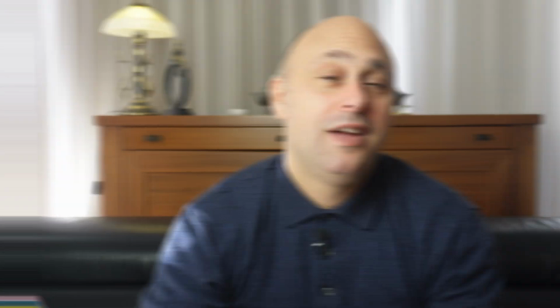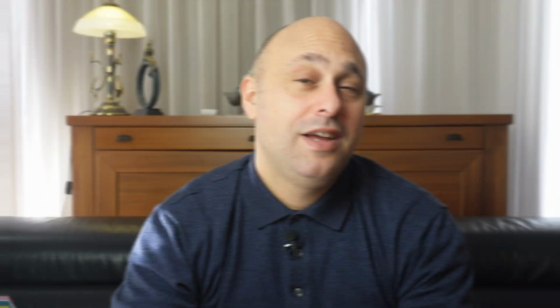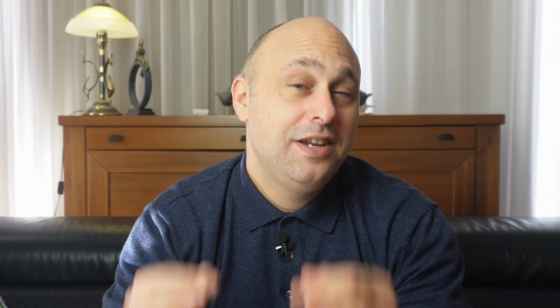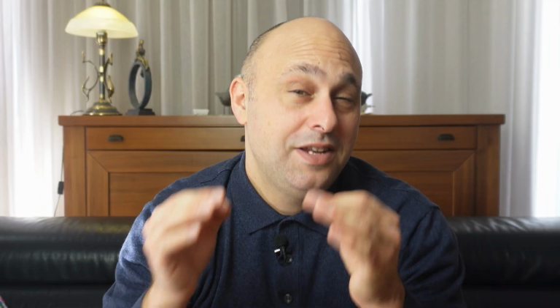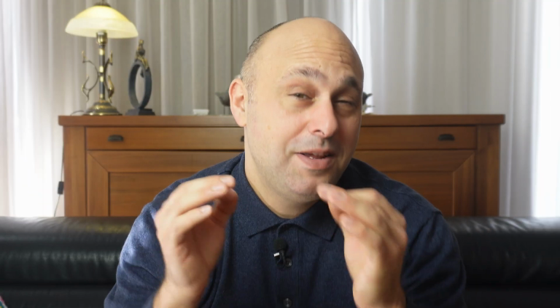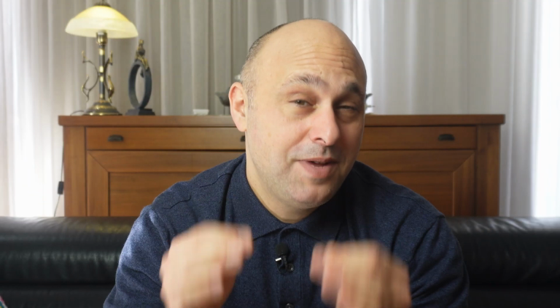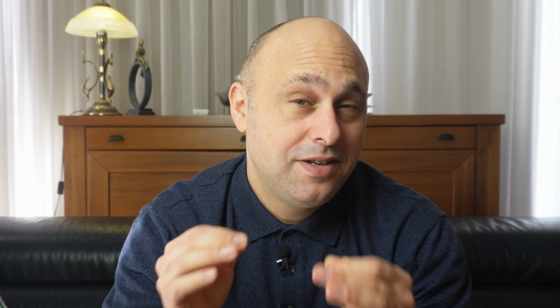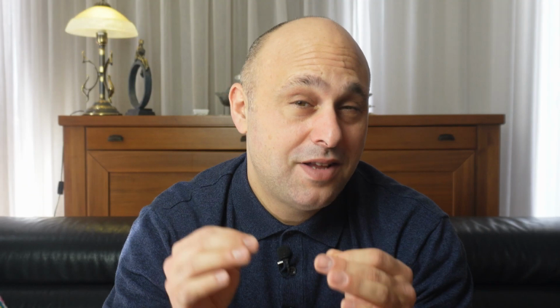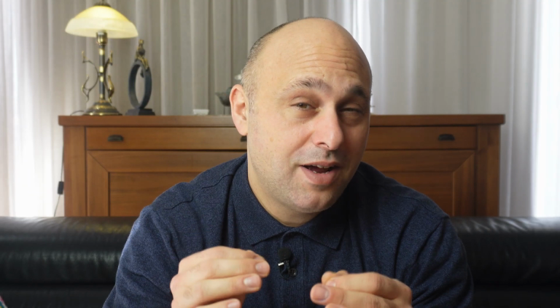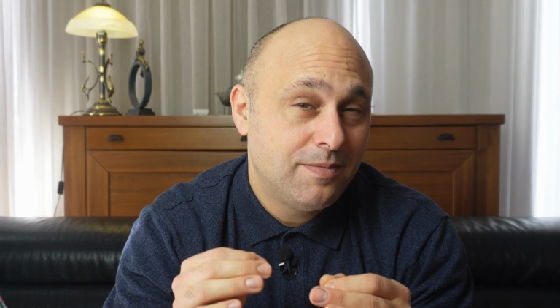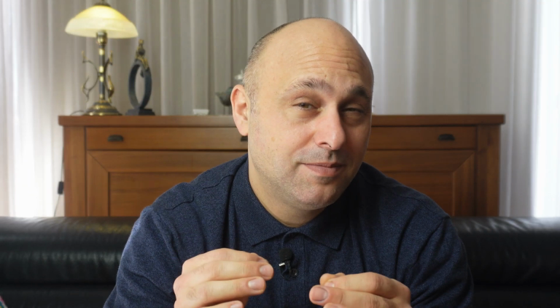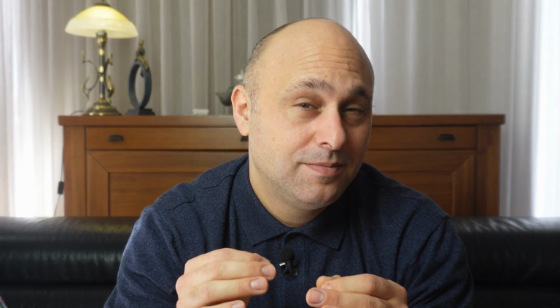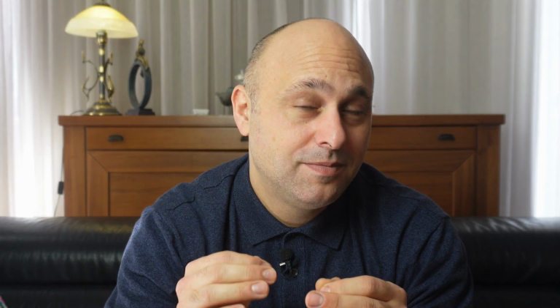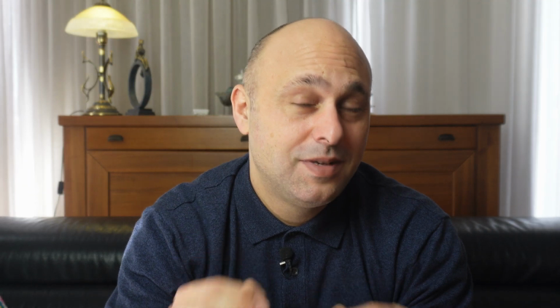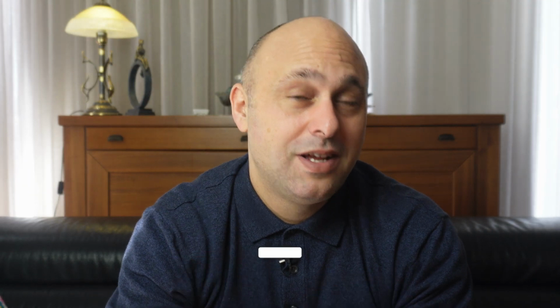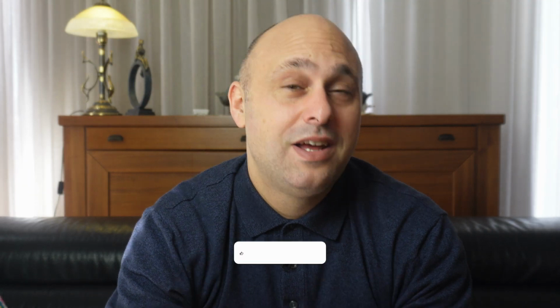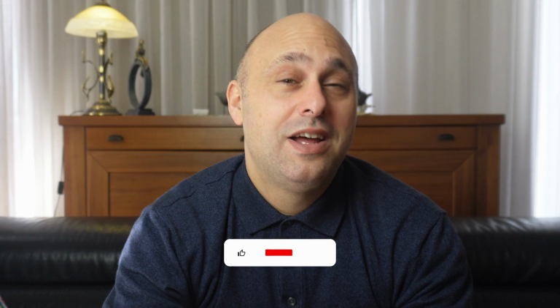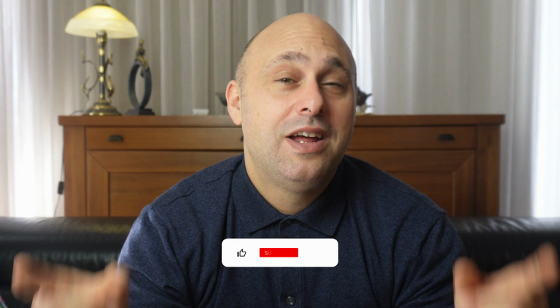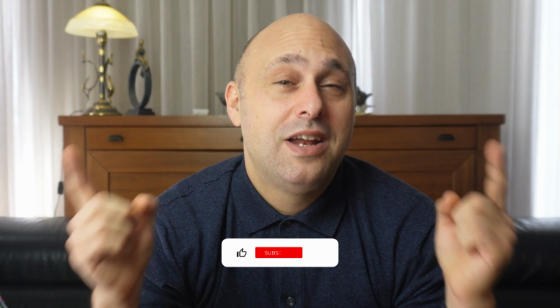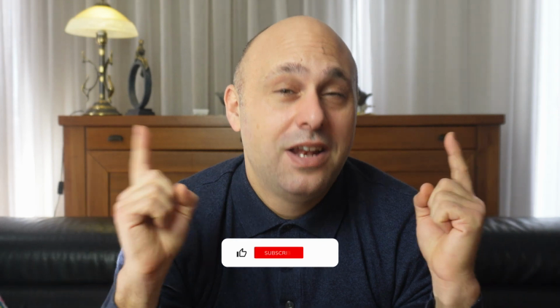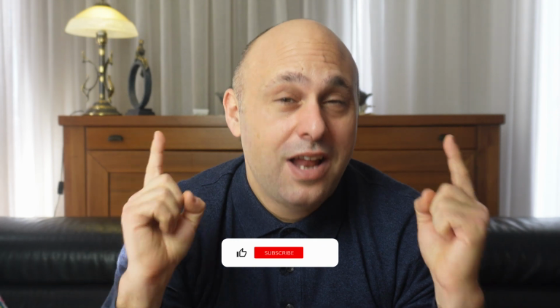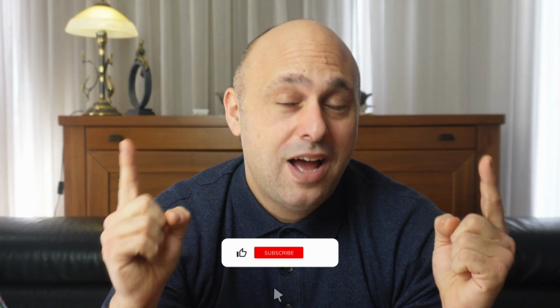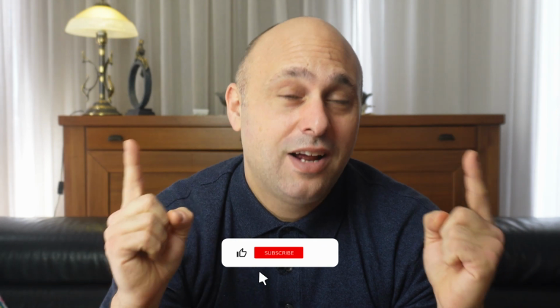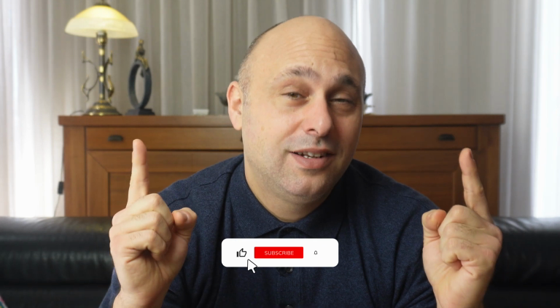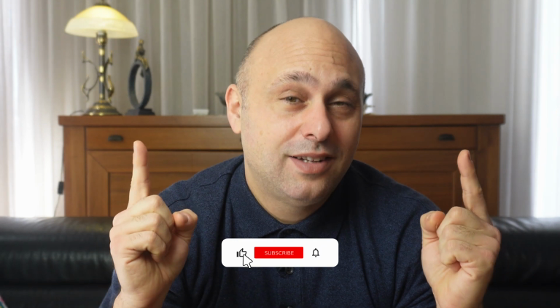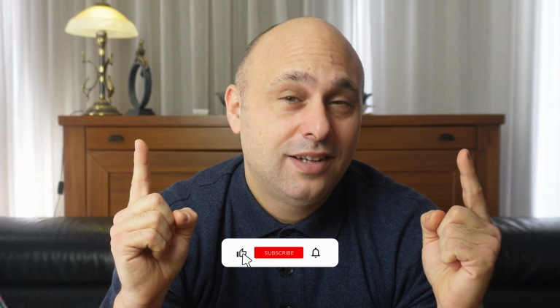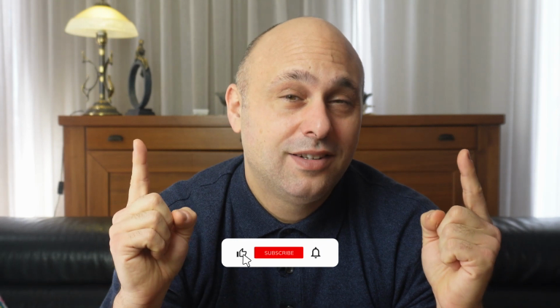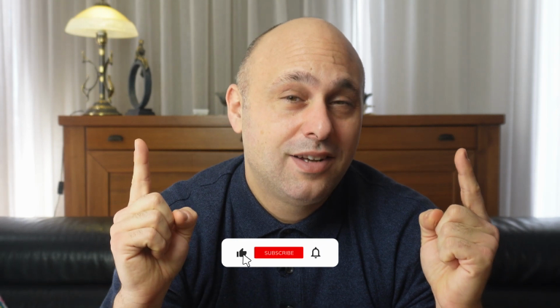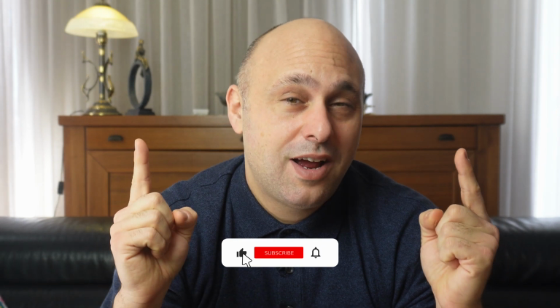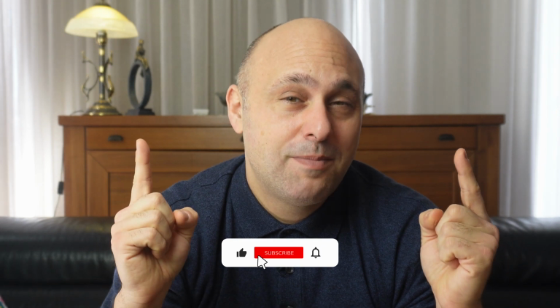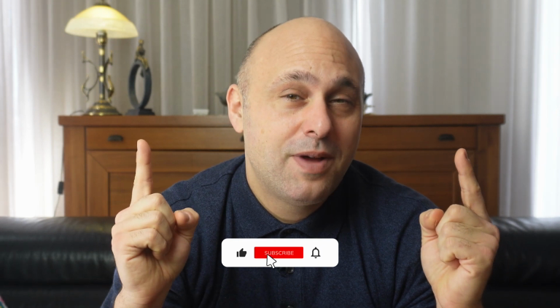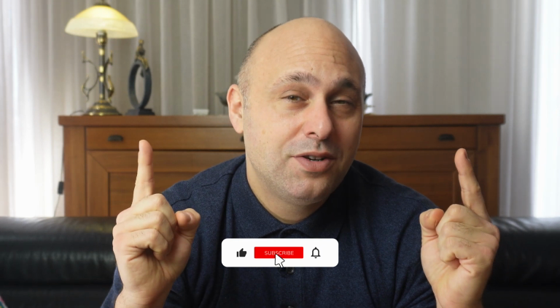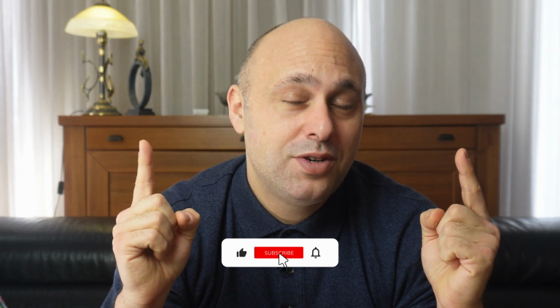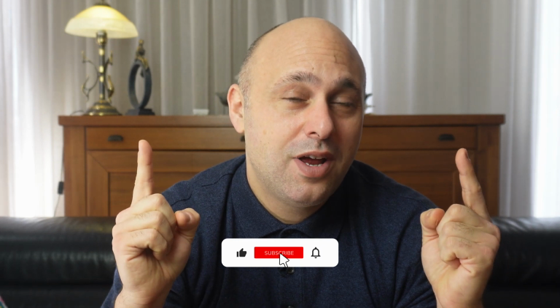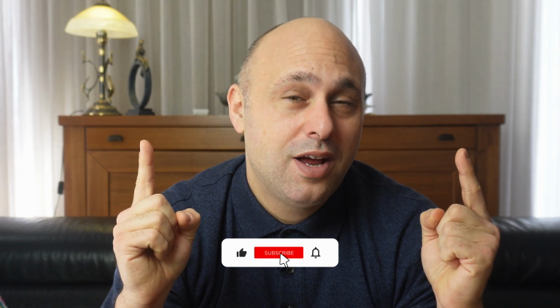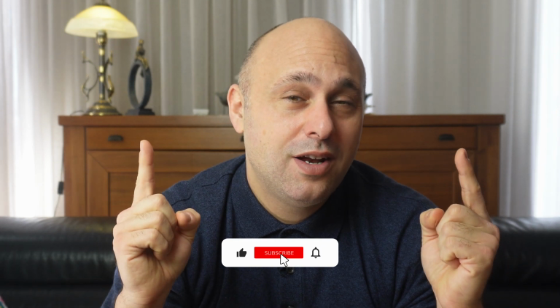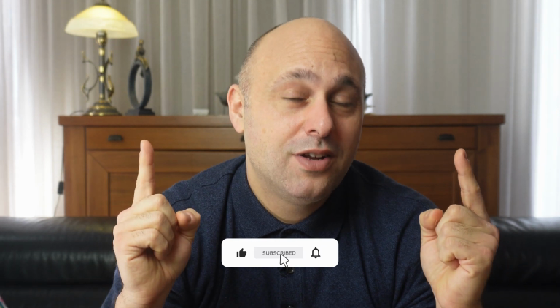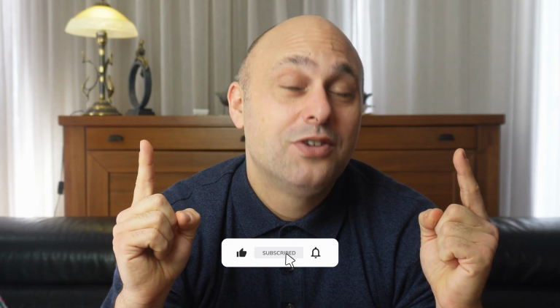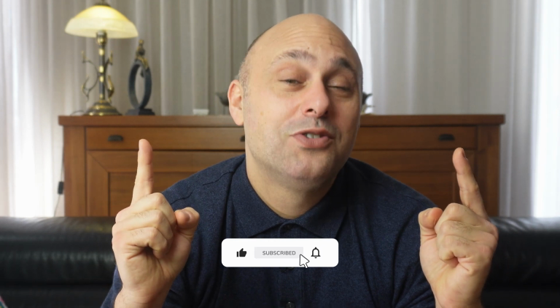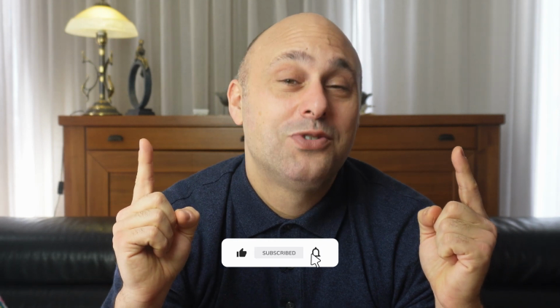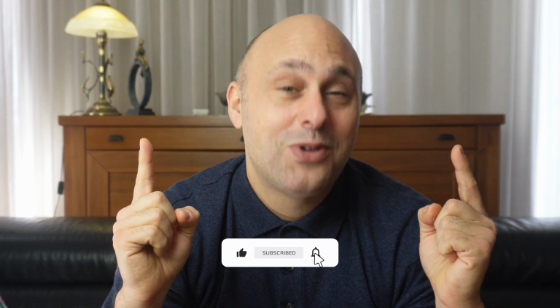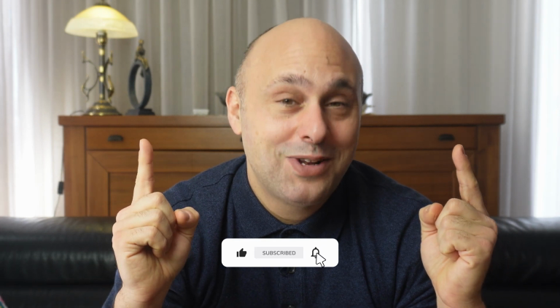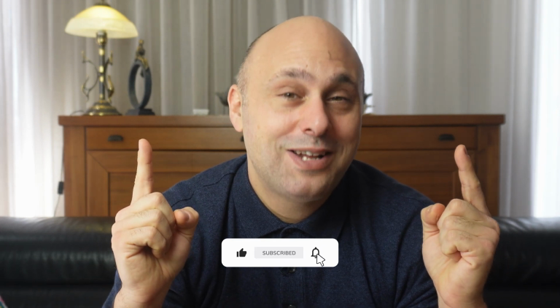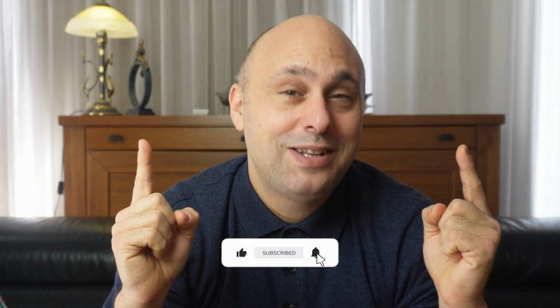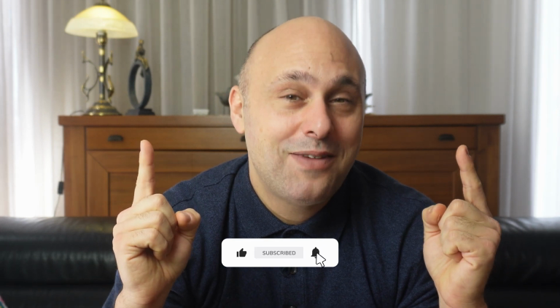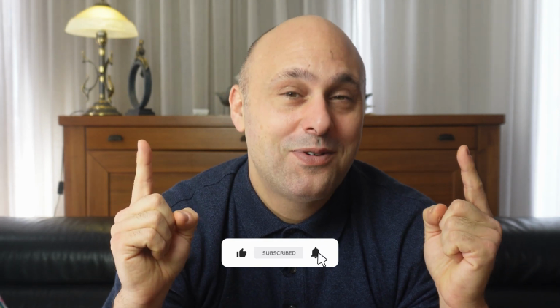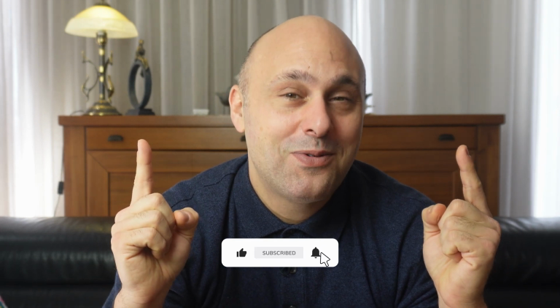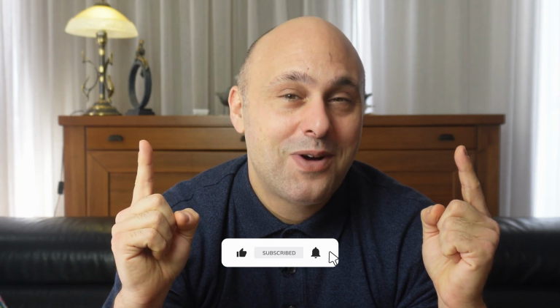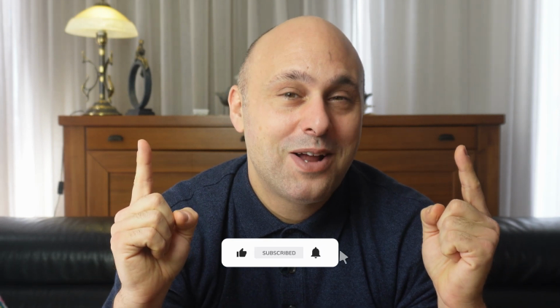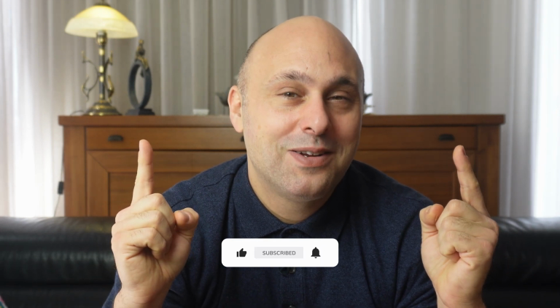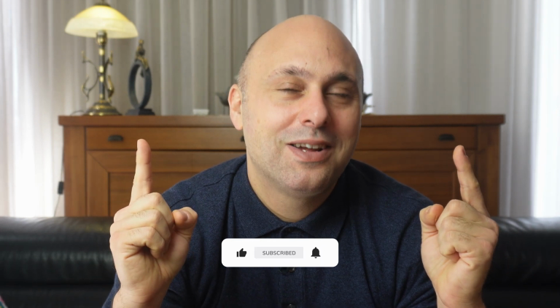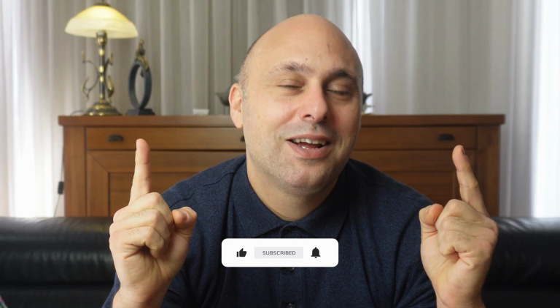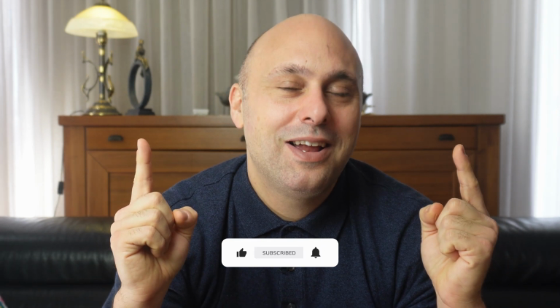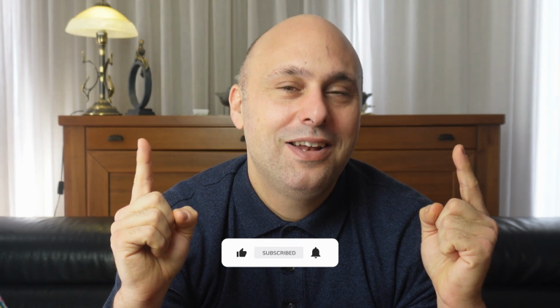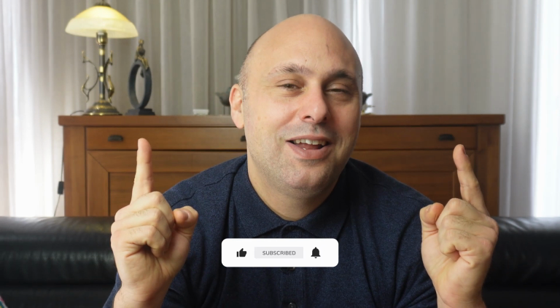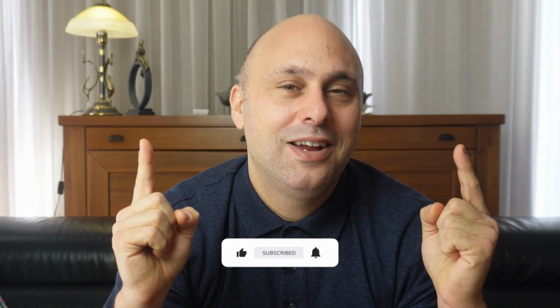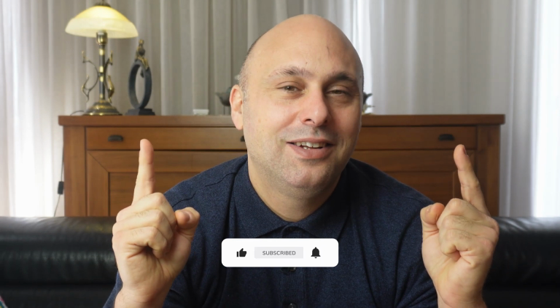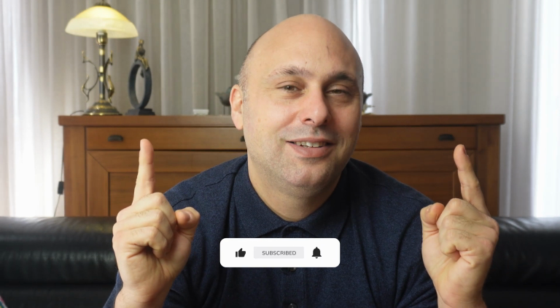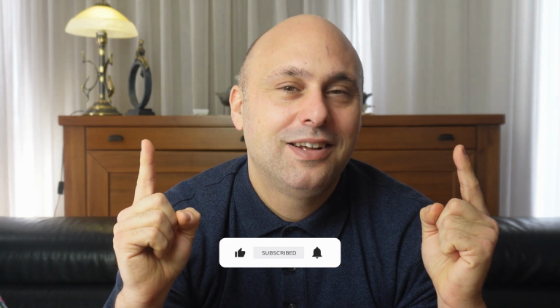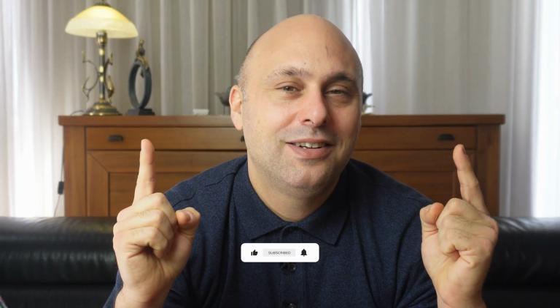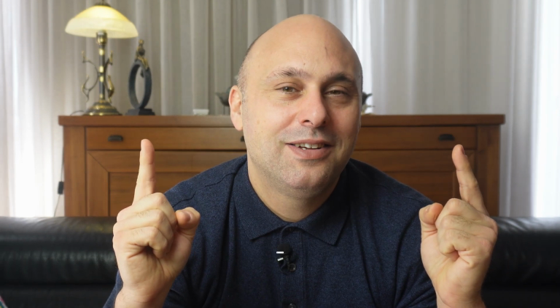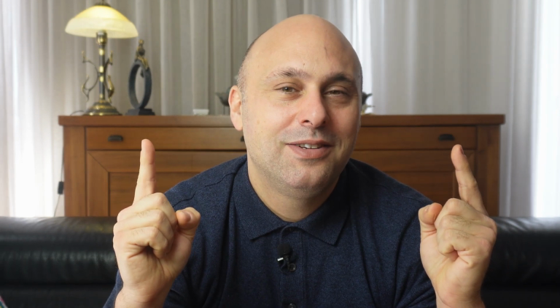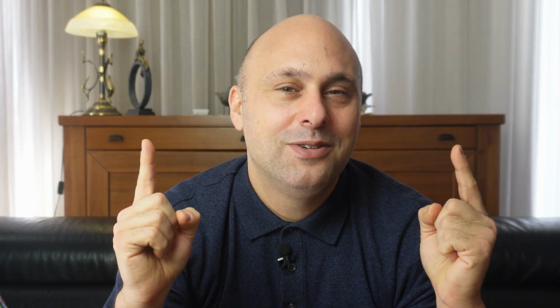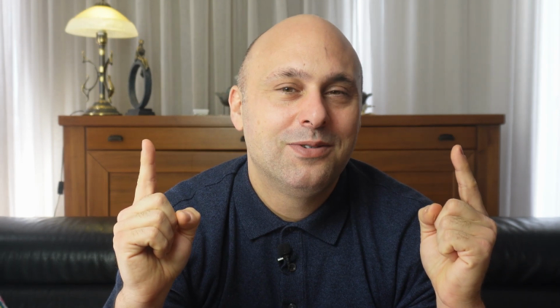In the meantime, like, subscribe, and share so that everyone can learn something new.